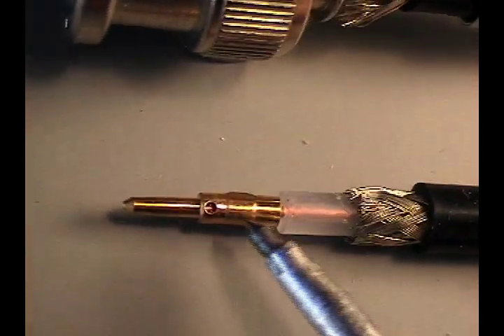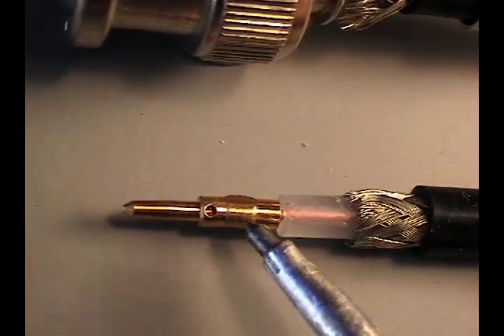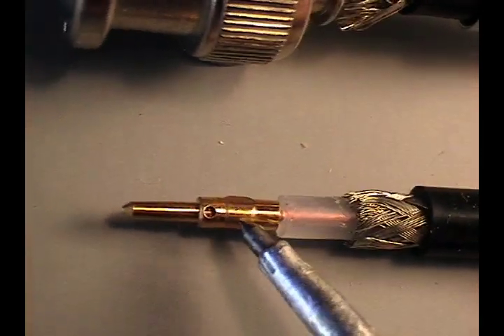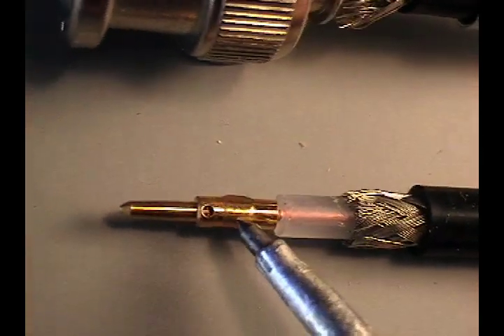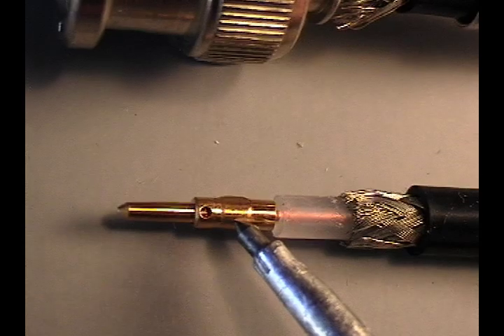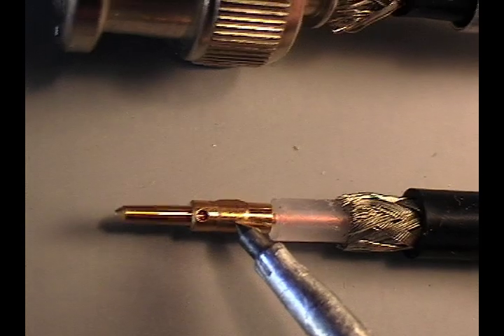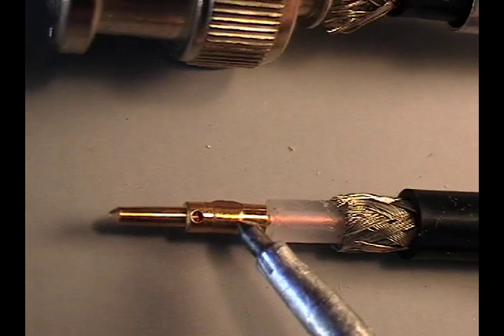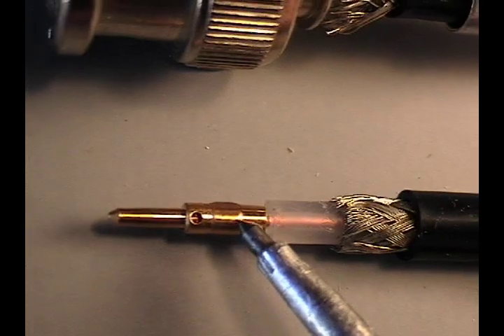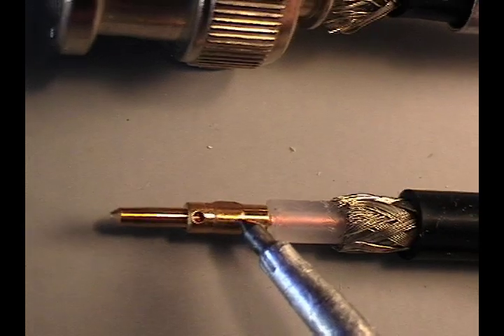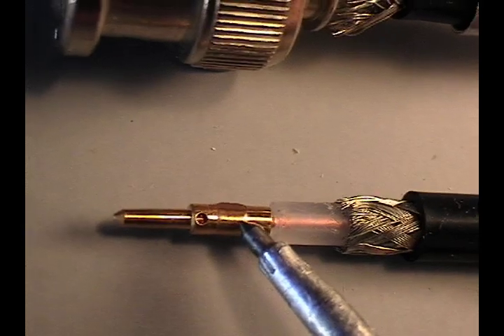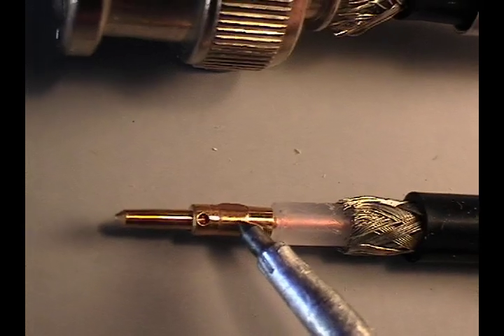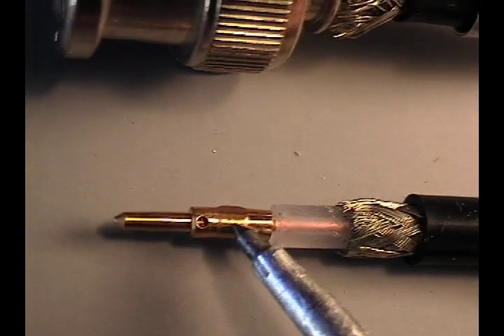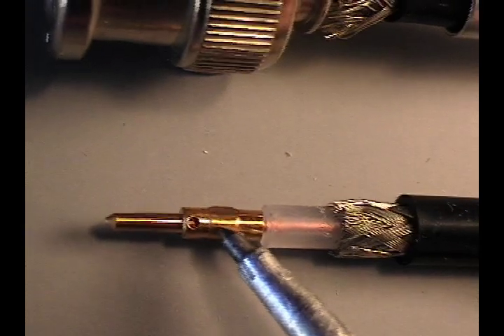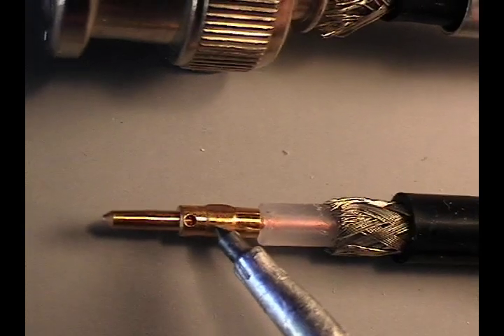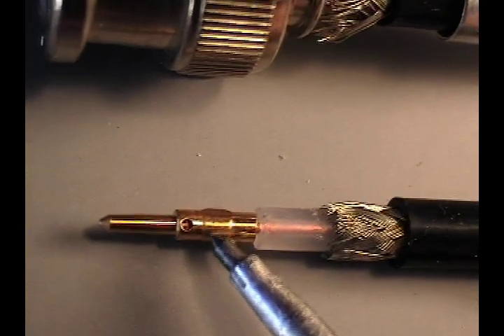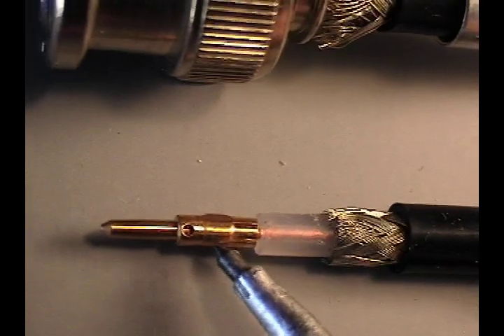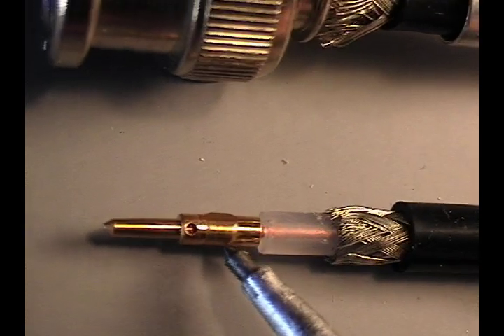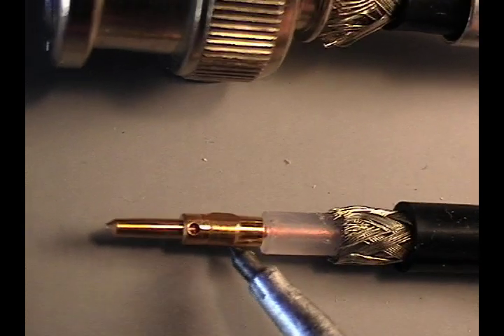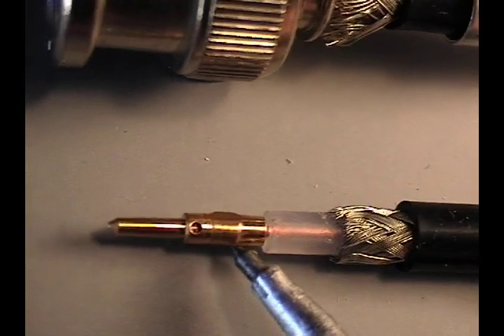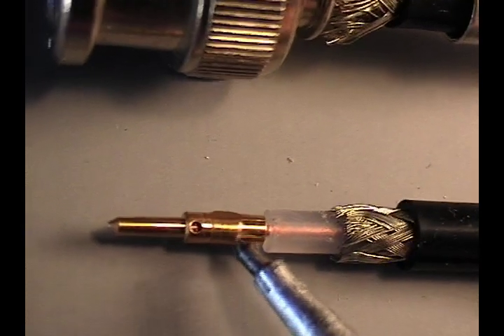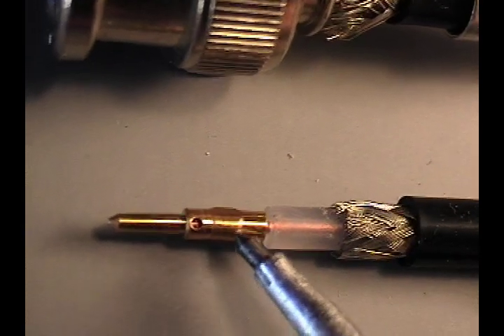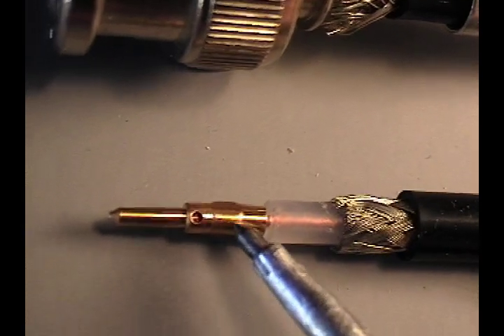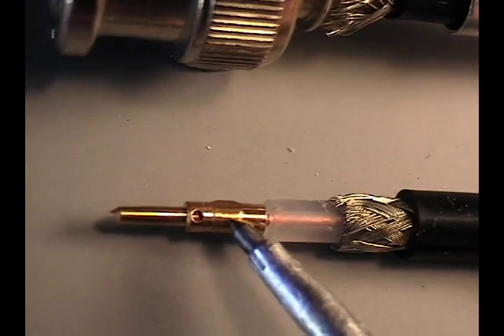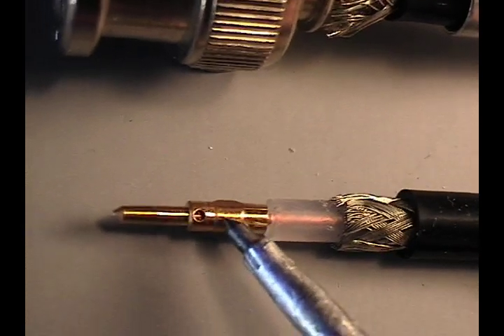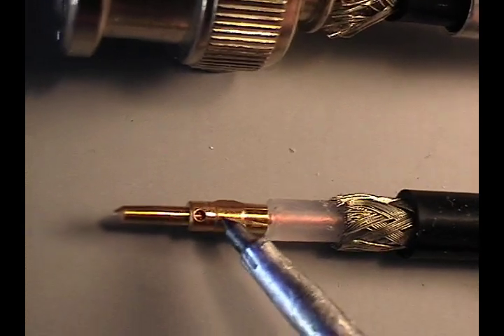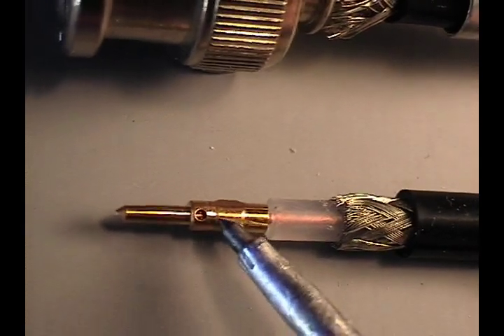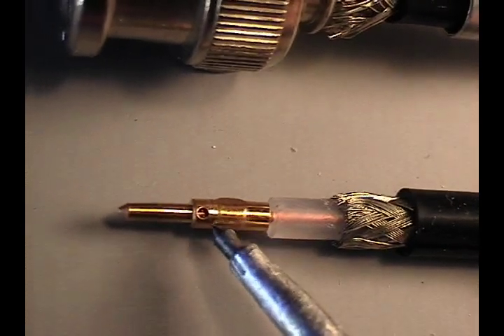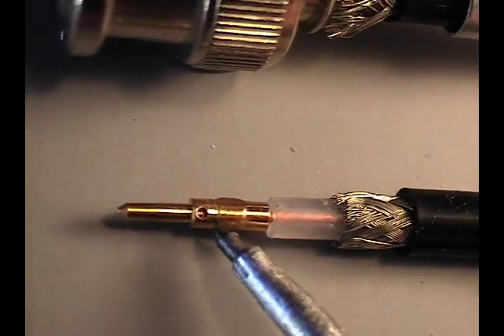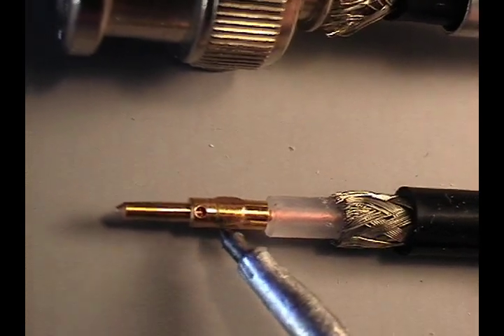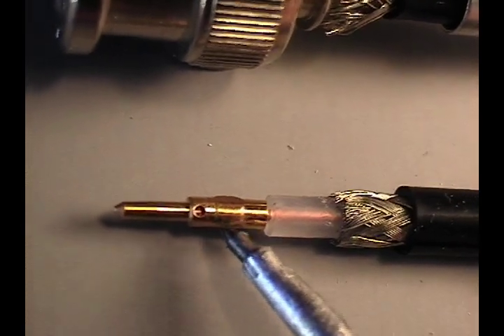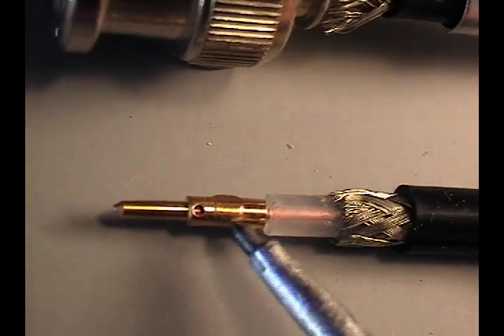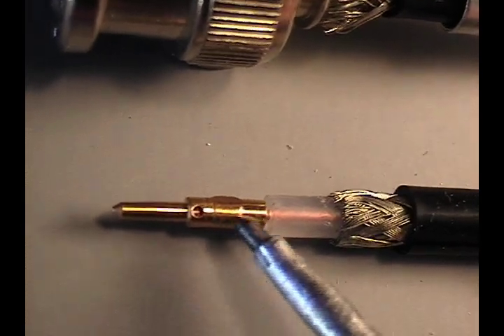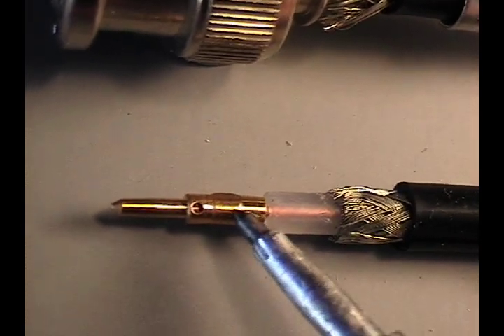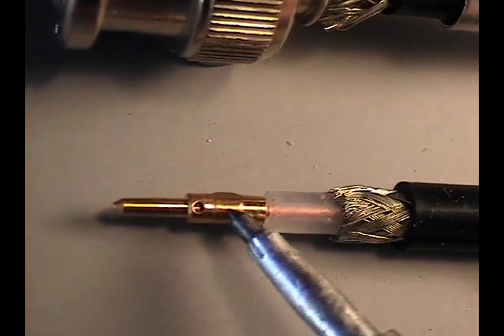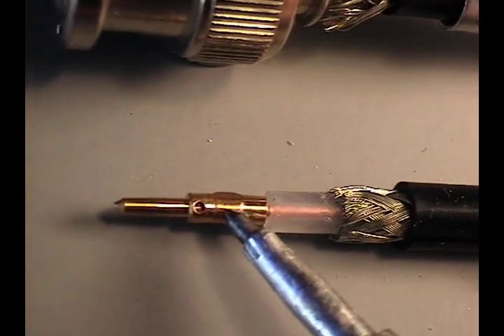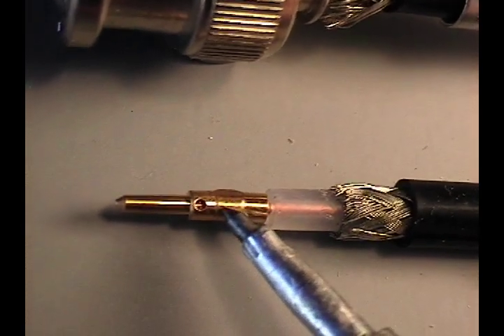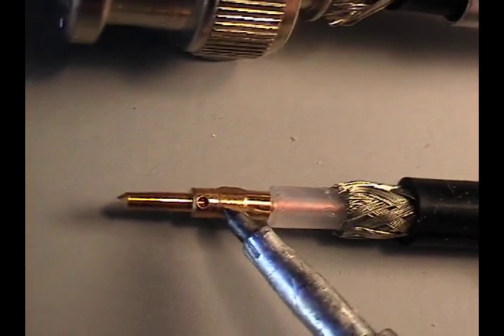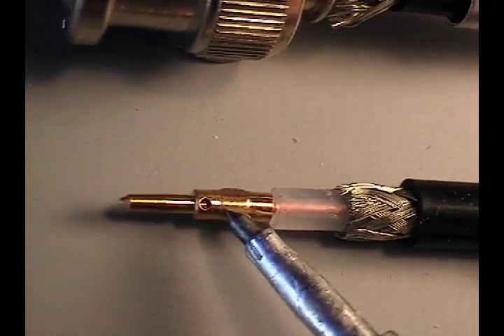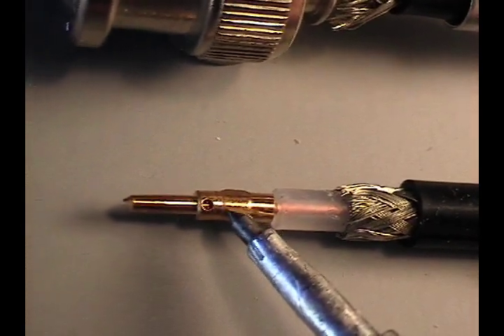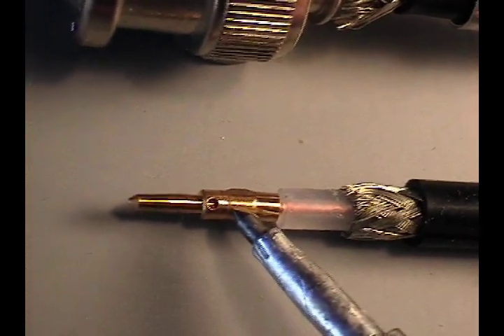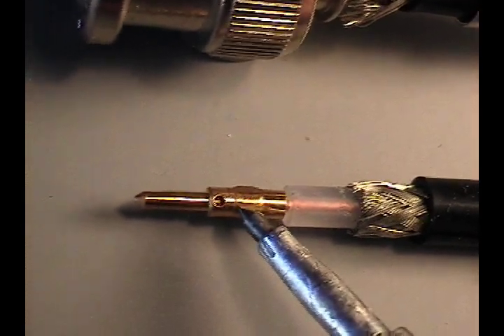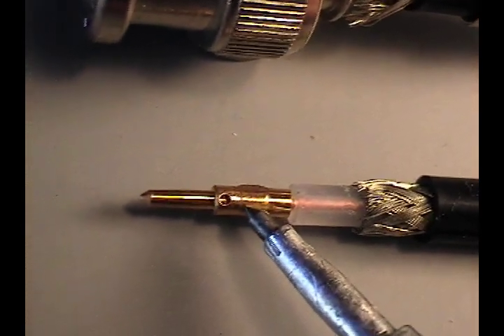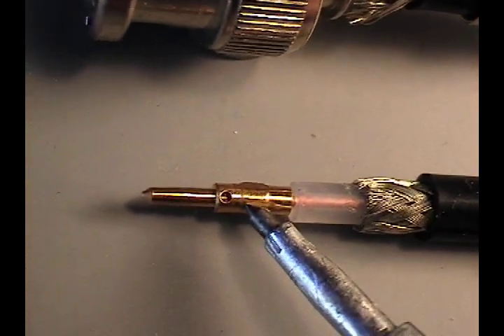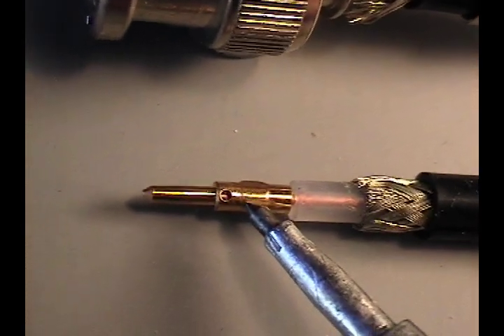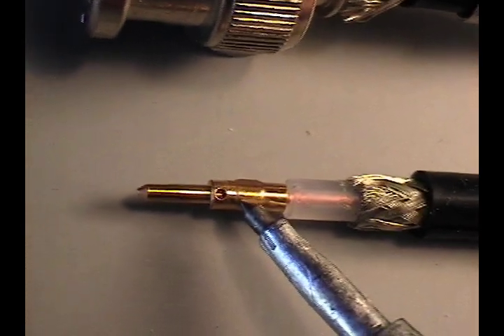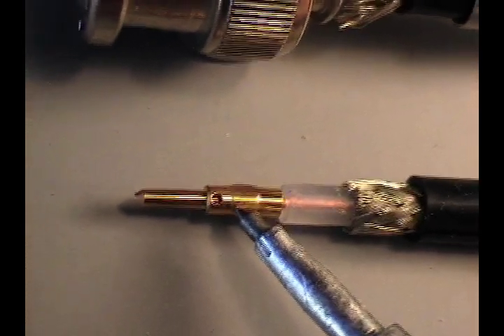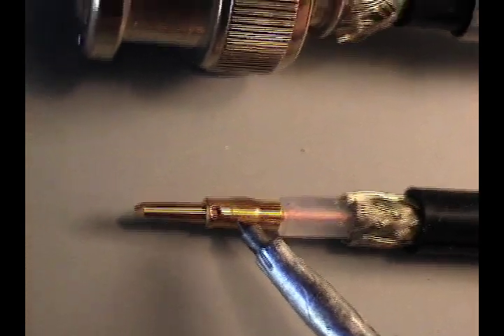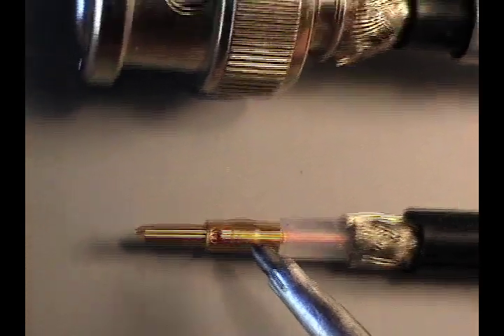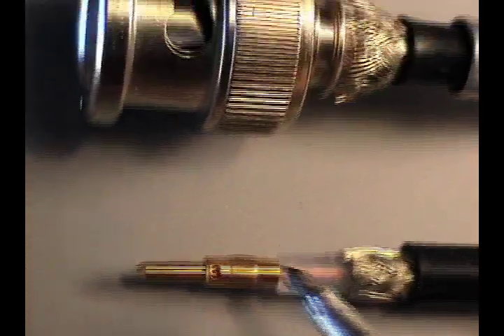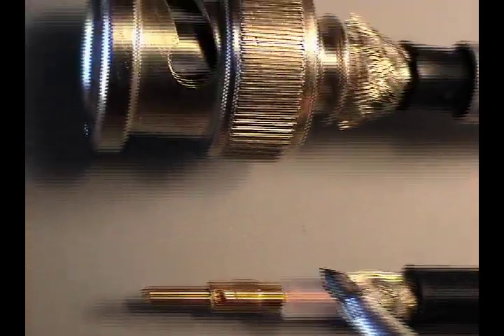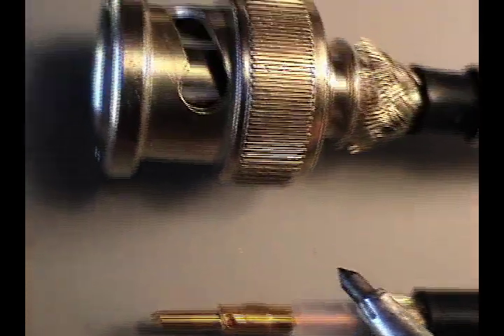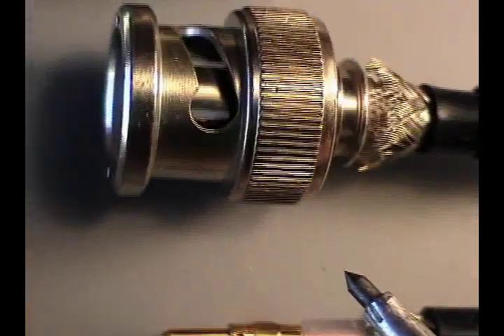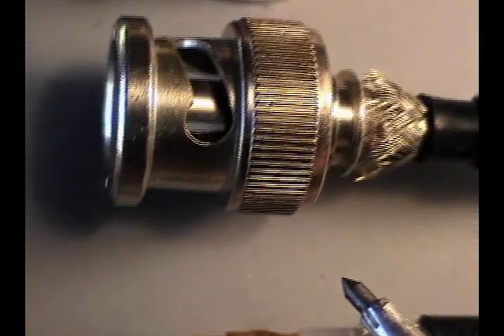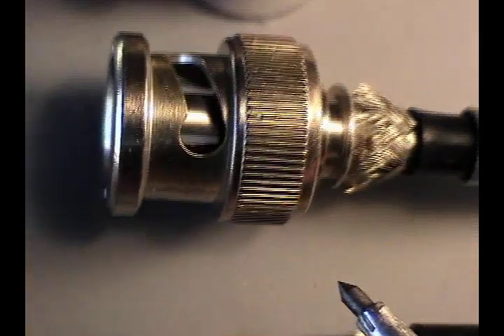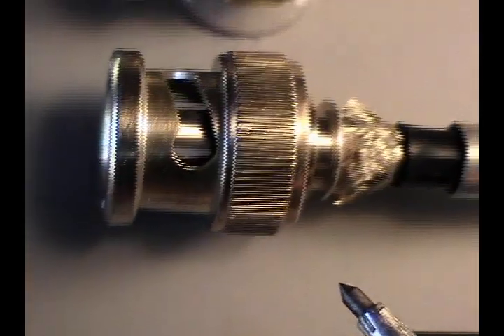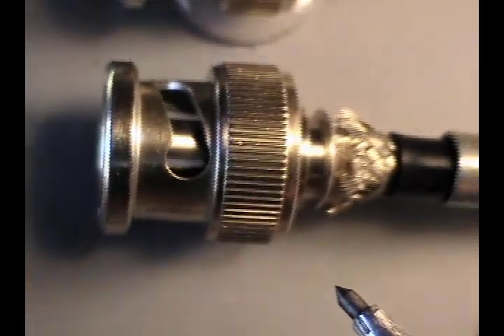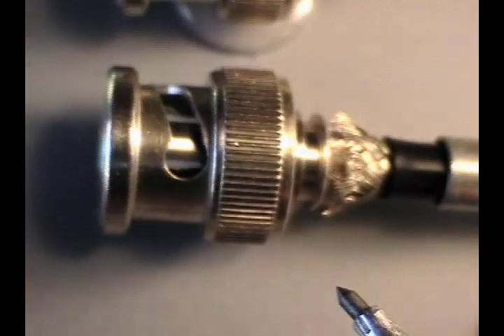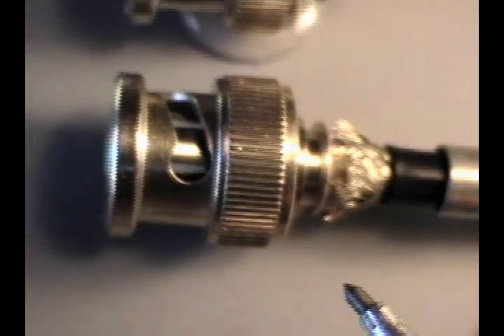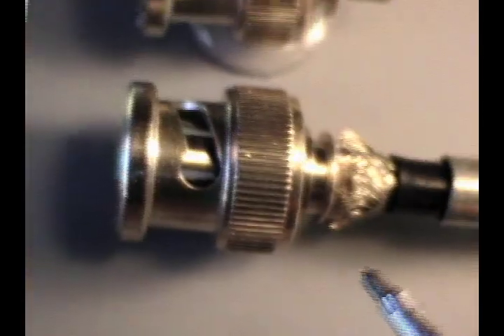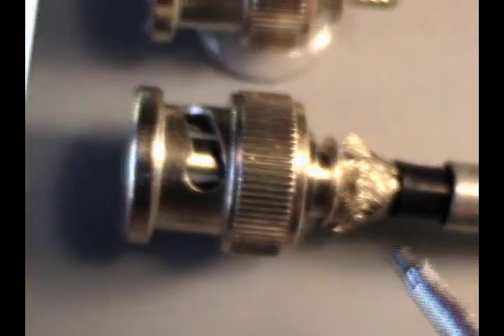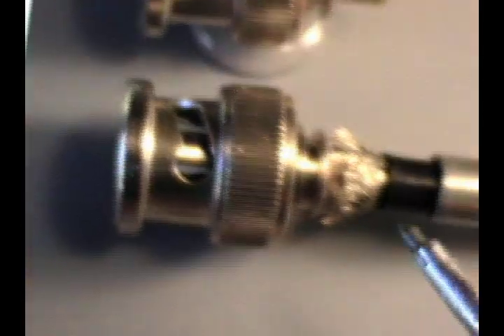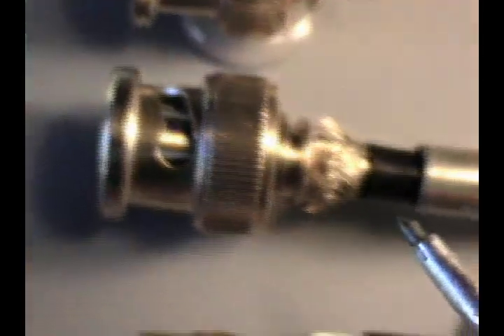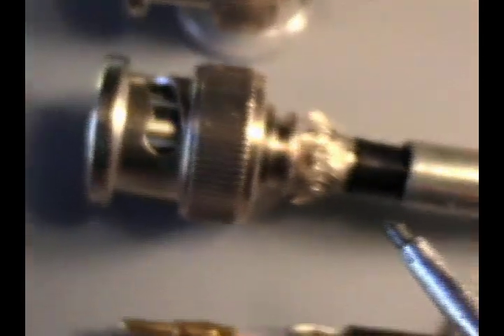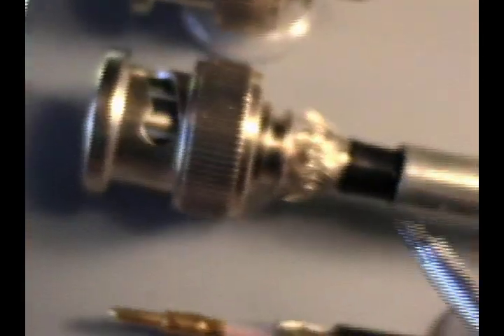The material built up at the center of the pin is now crimped and is flush with the rest of the pin.